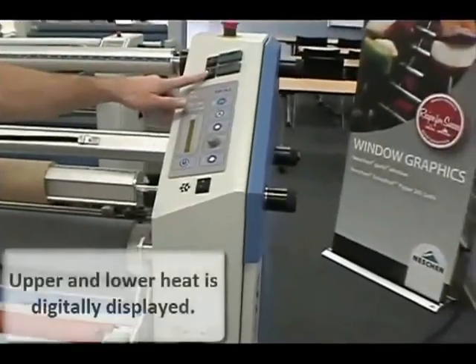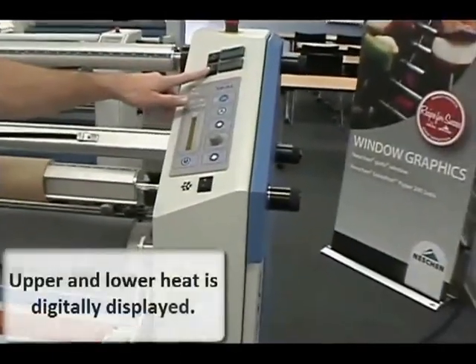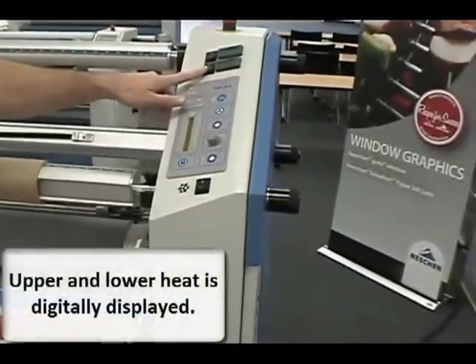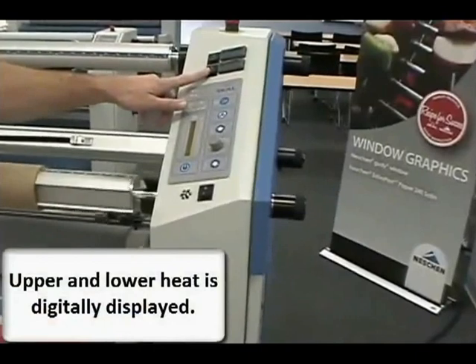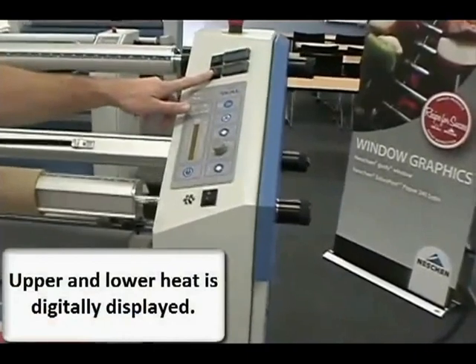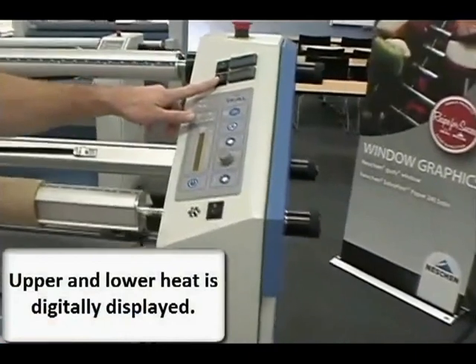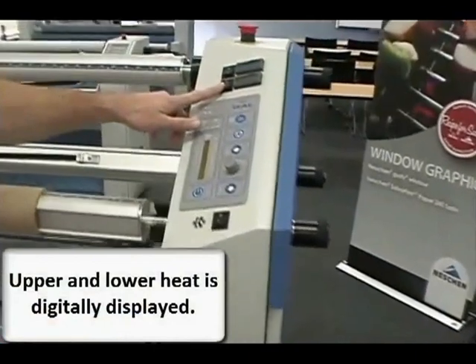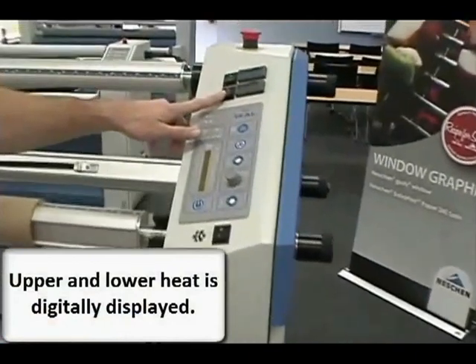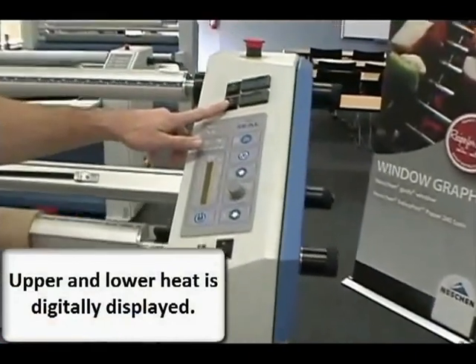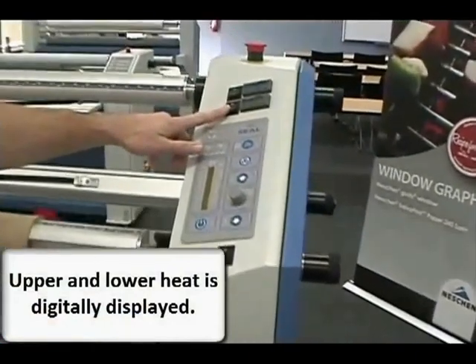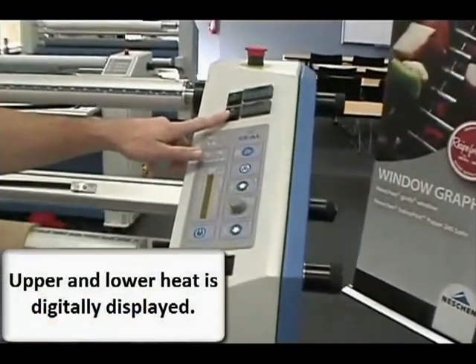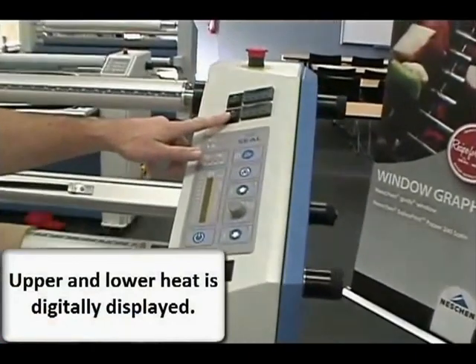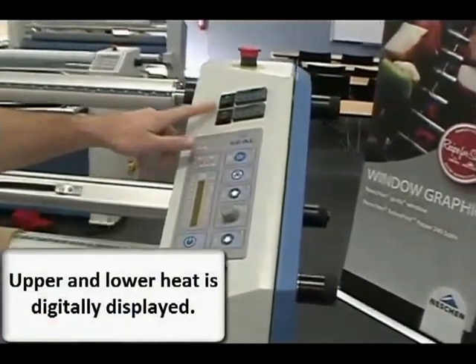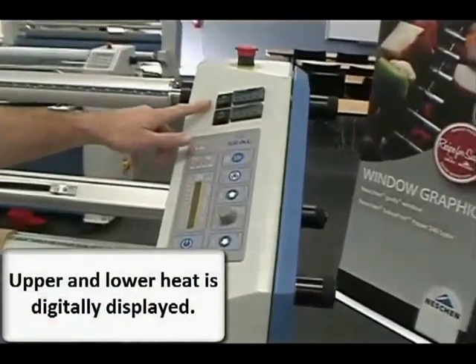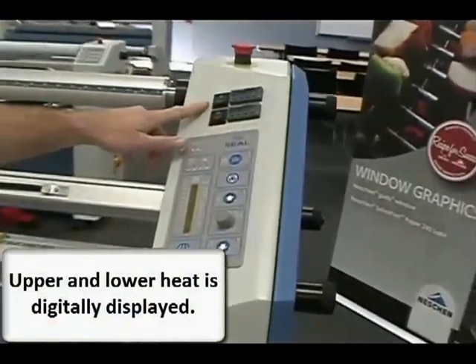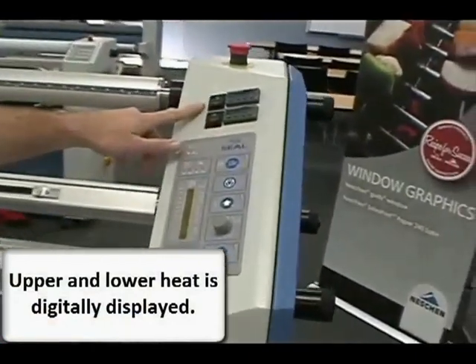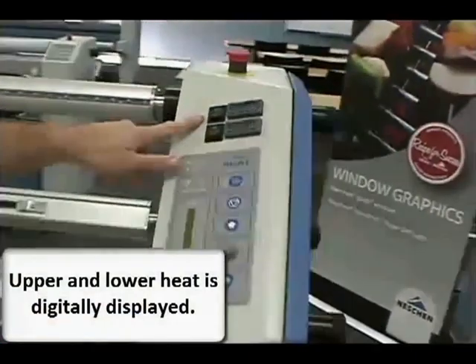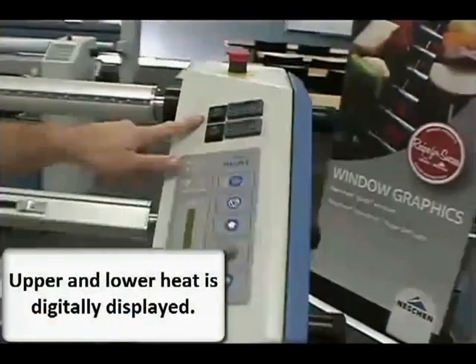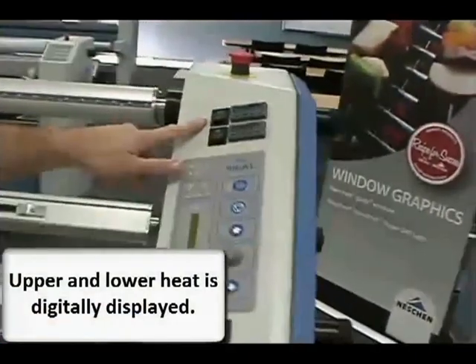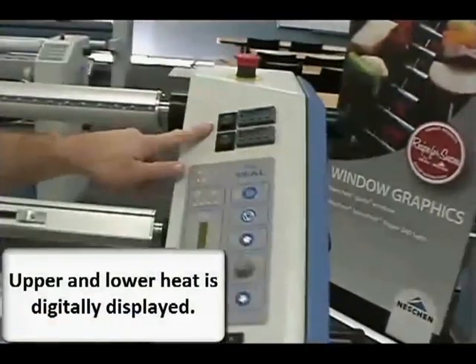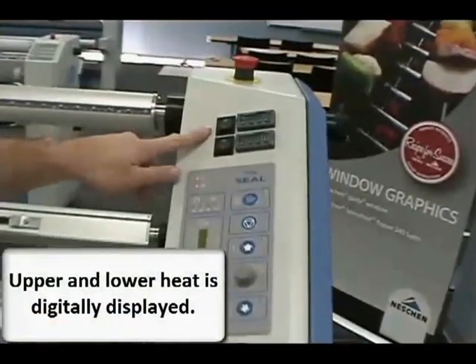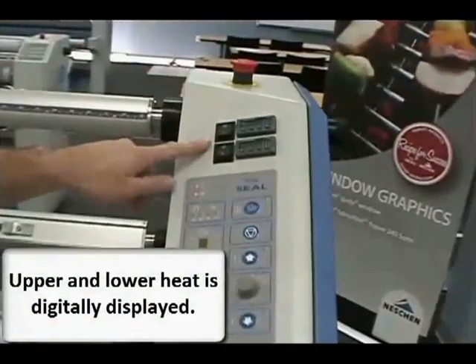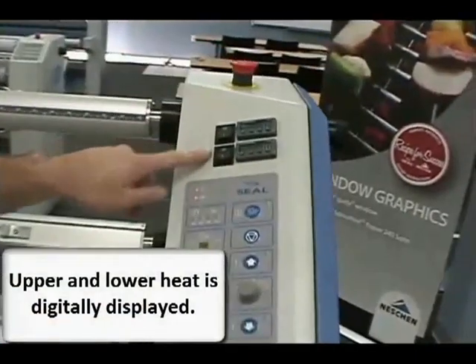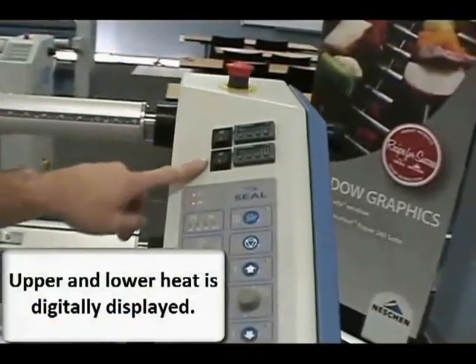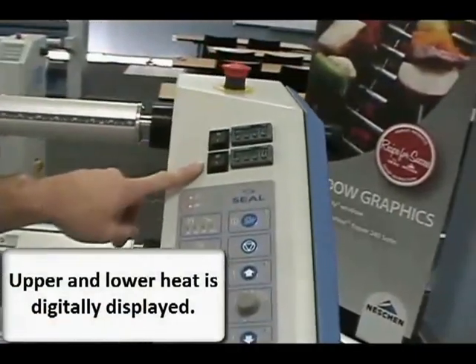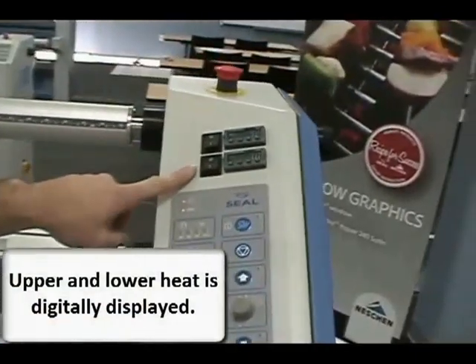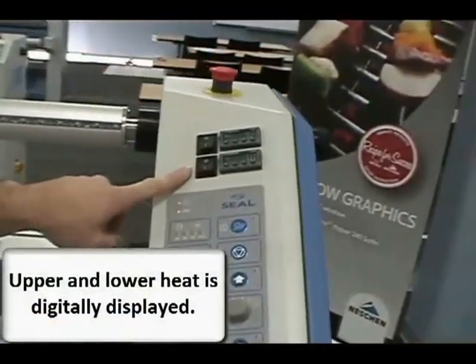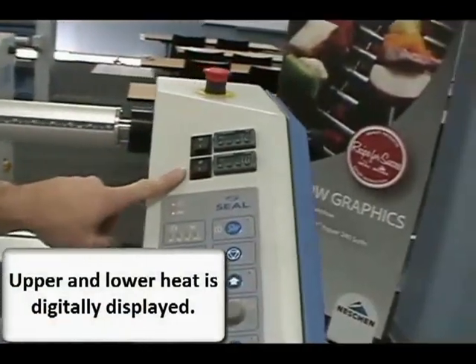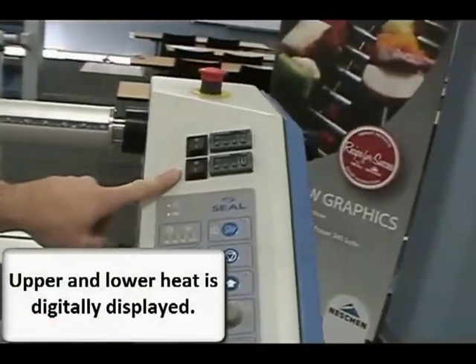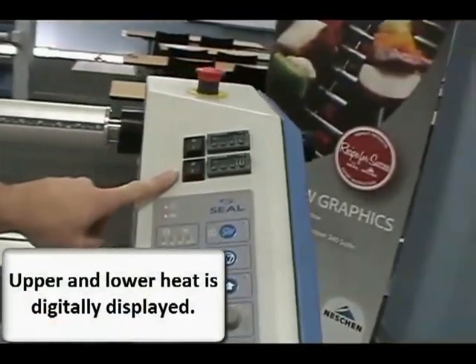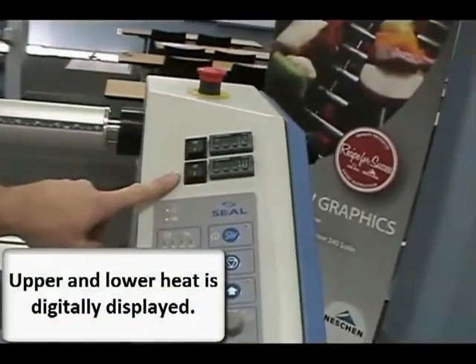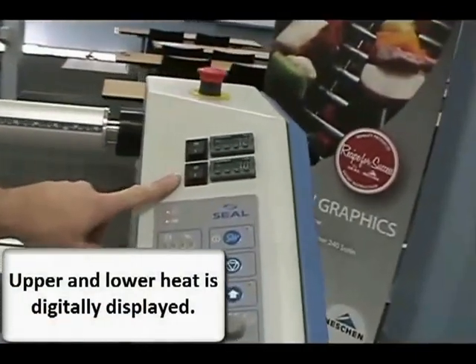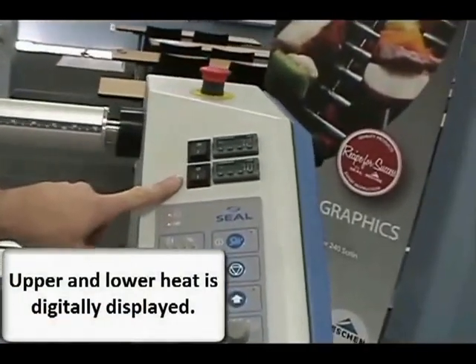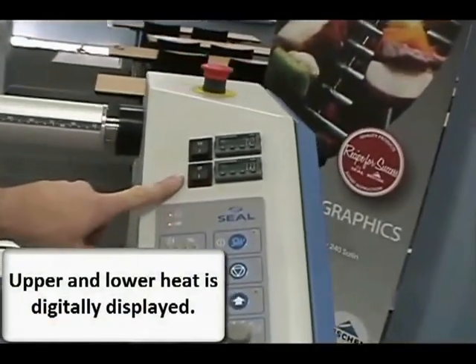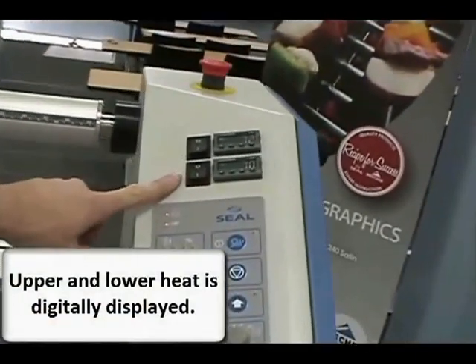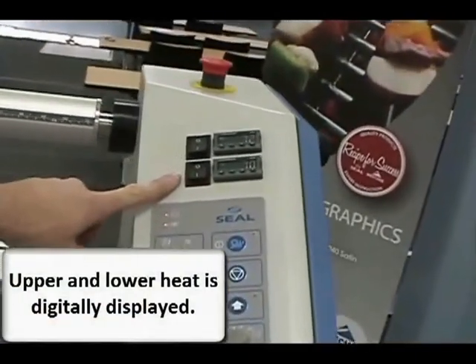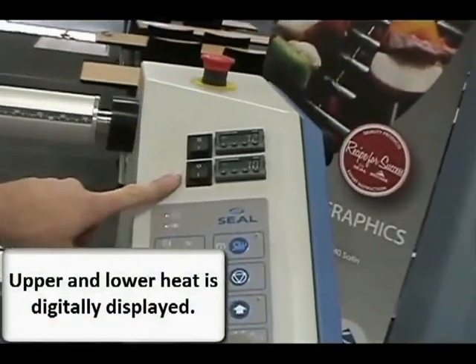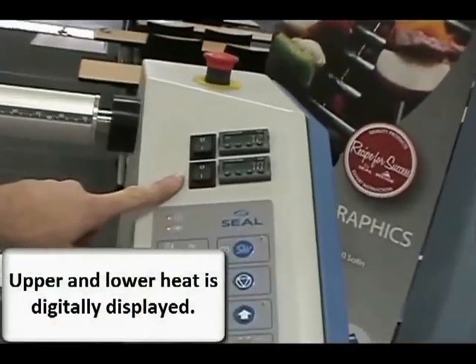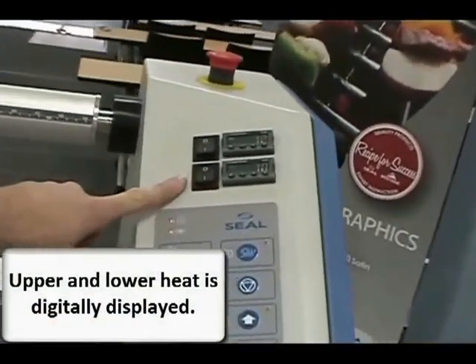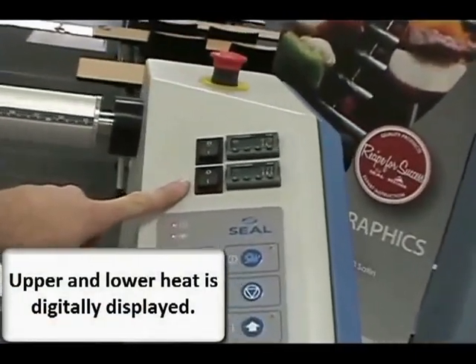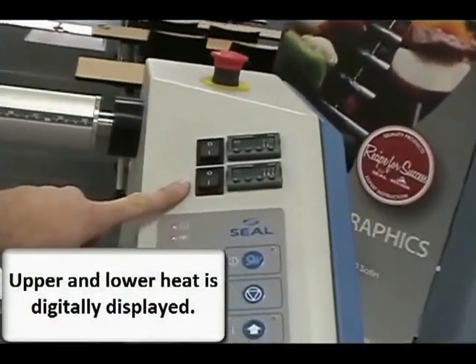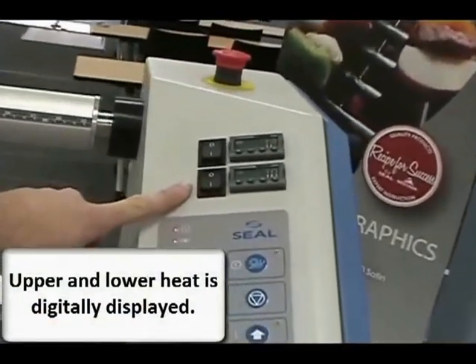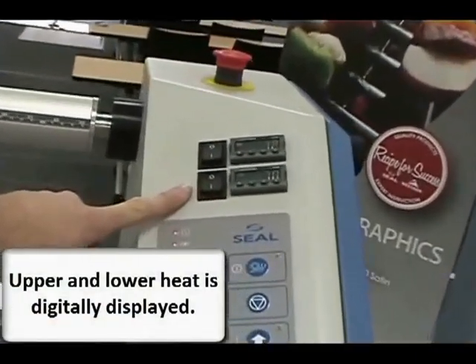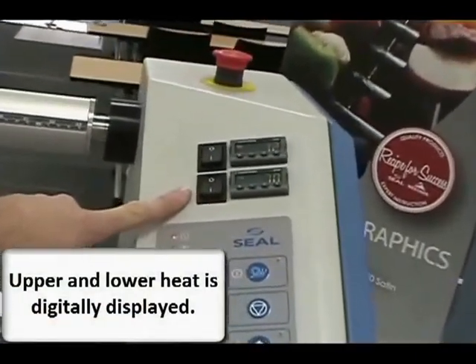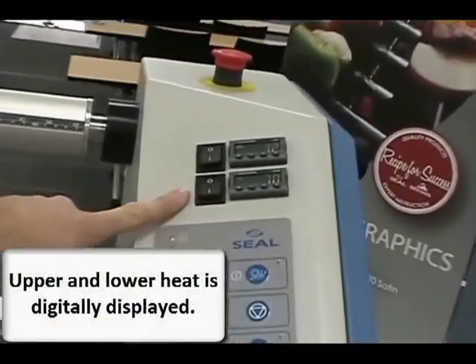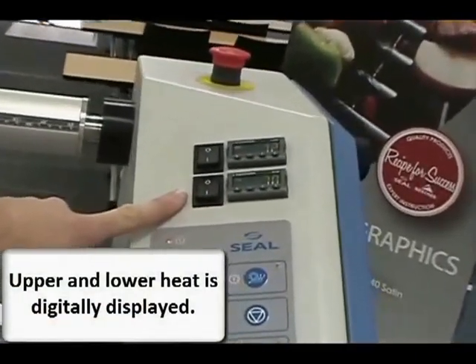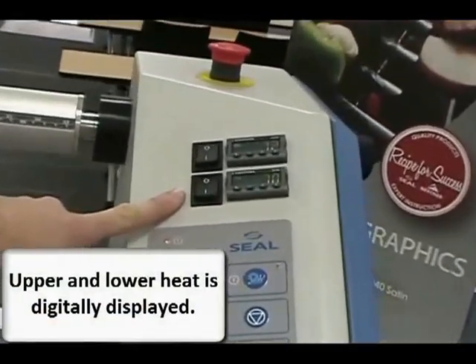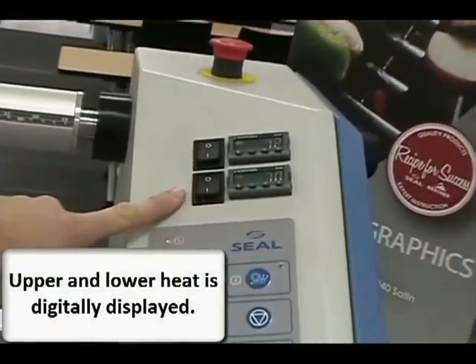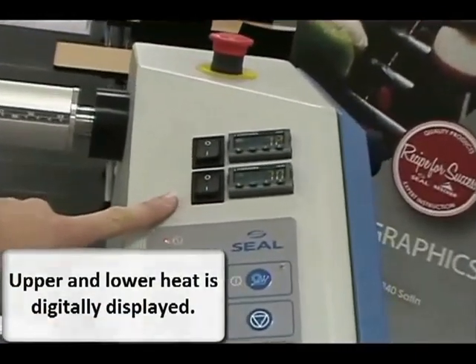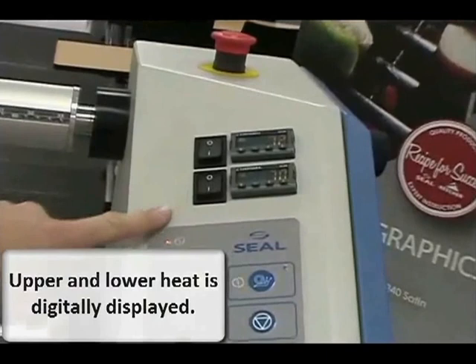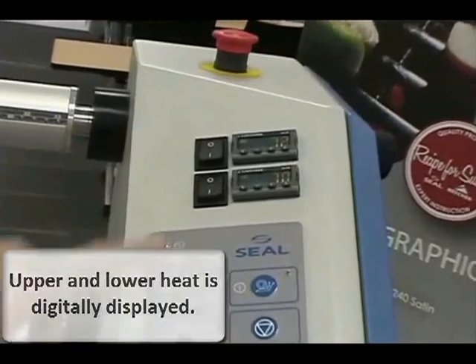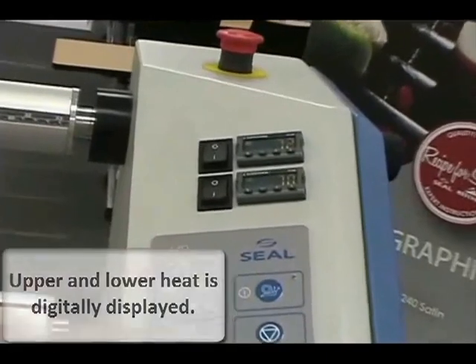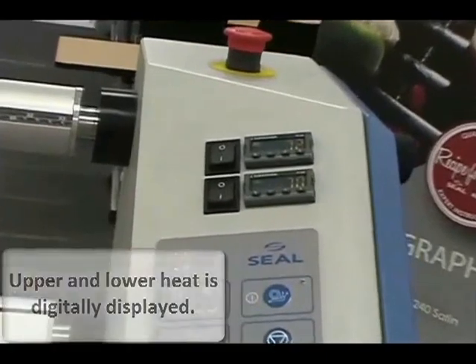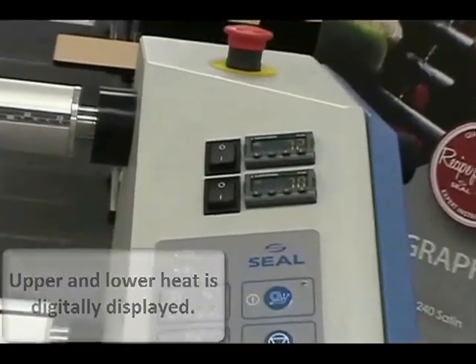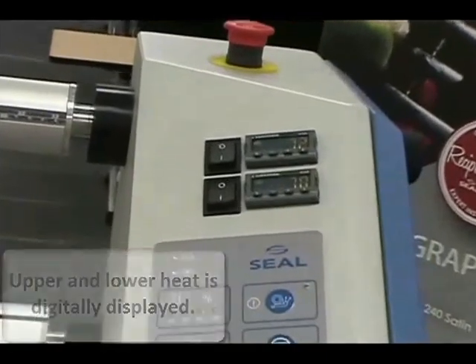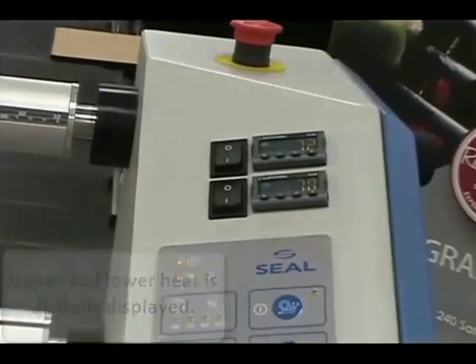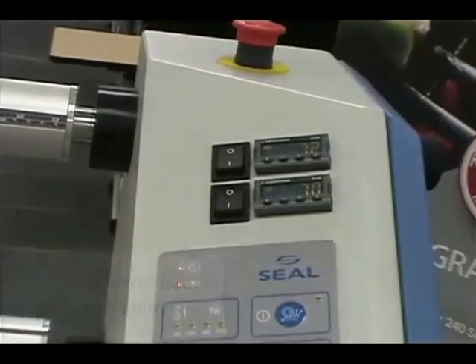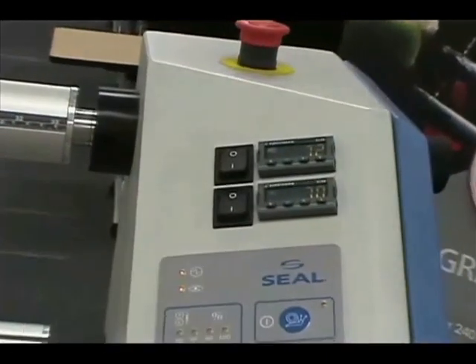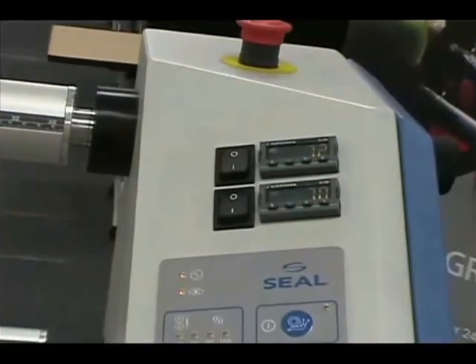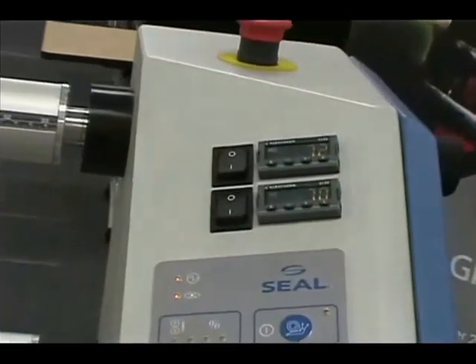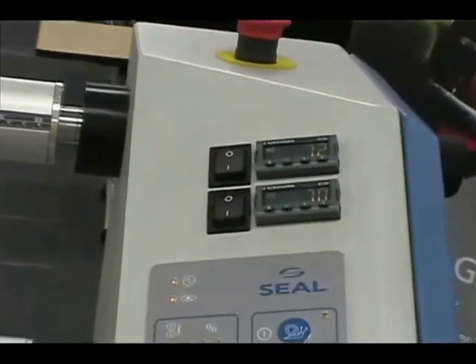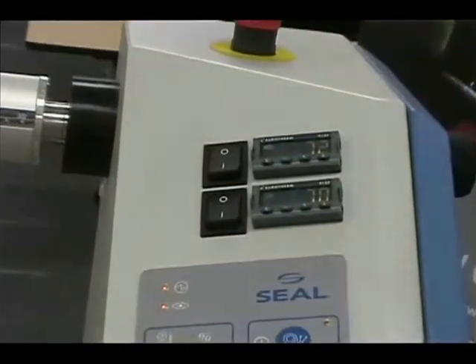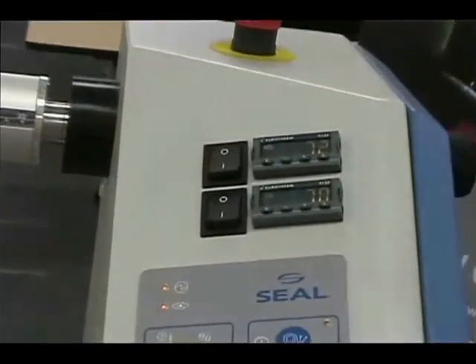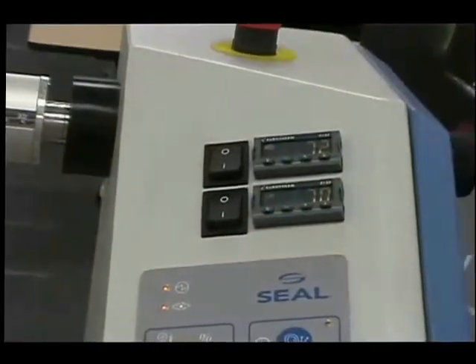Upper and lower roller heaters are displayed digitally, making heat settings accurate.